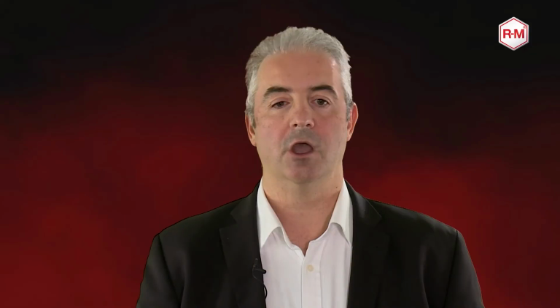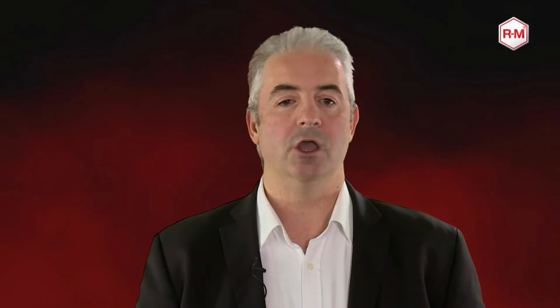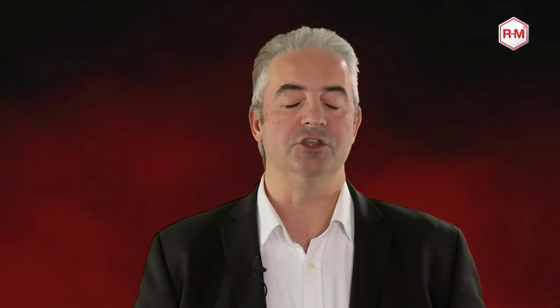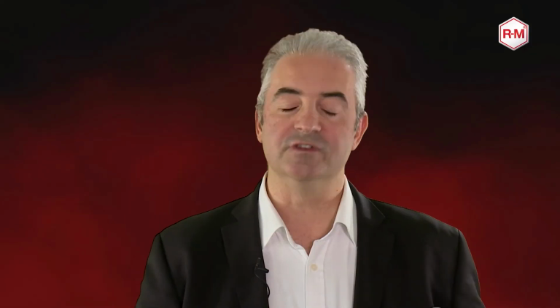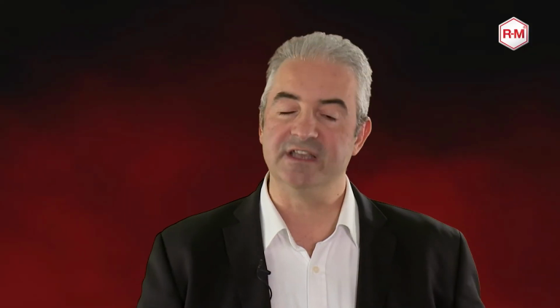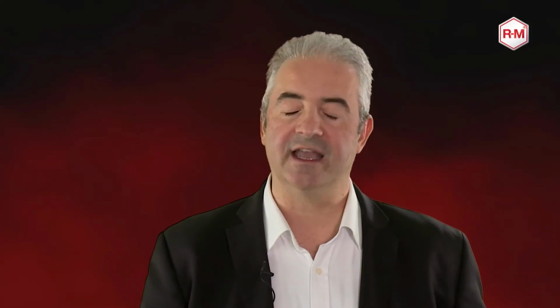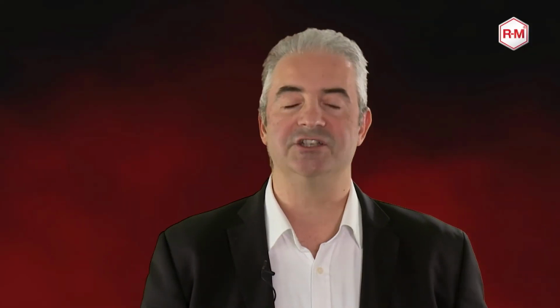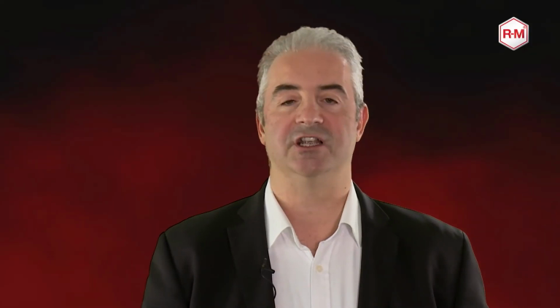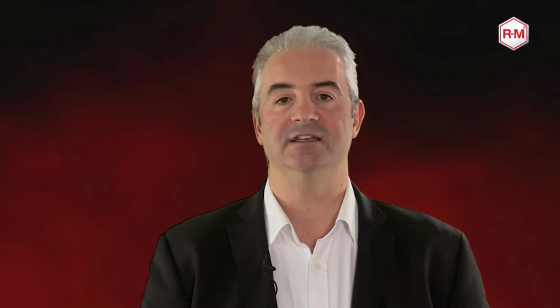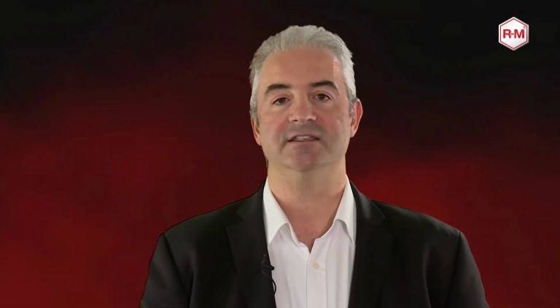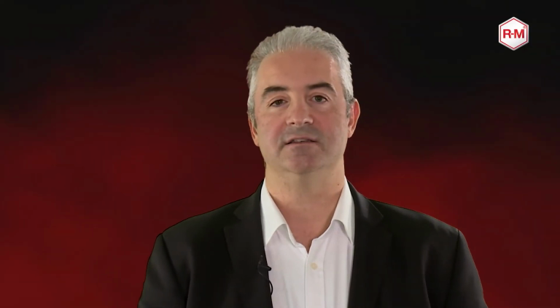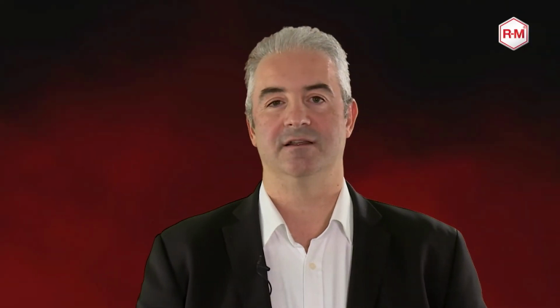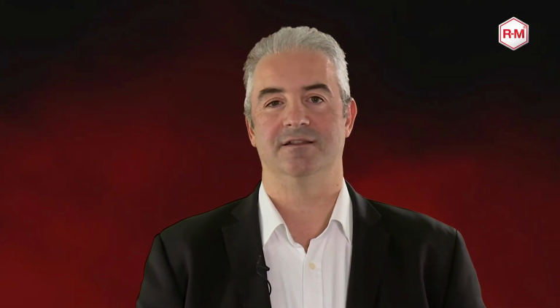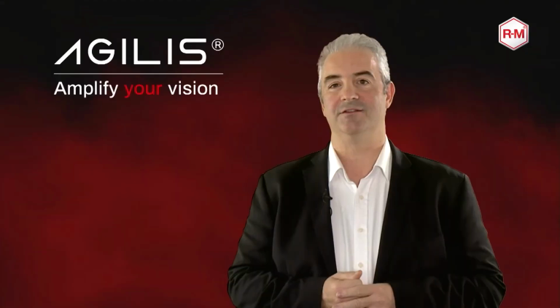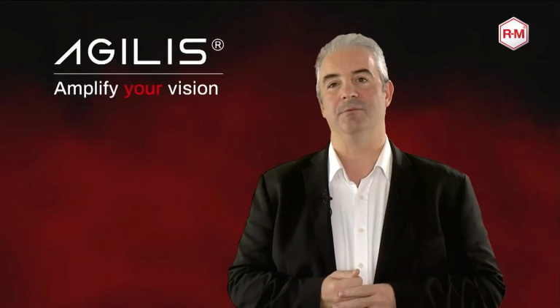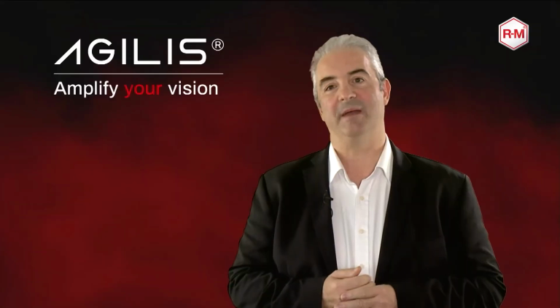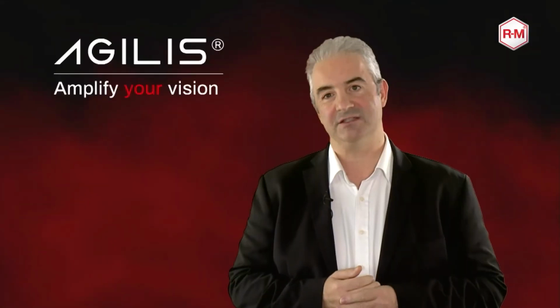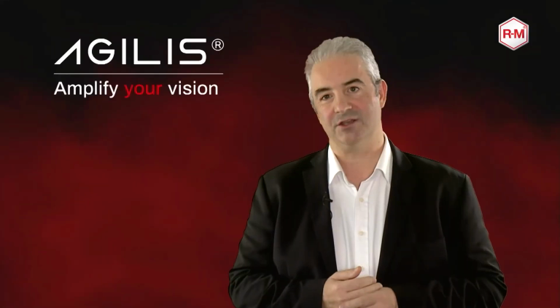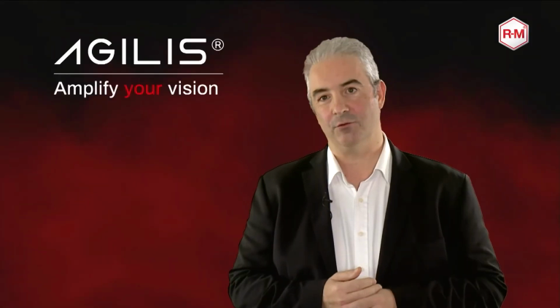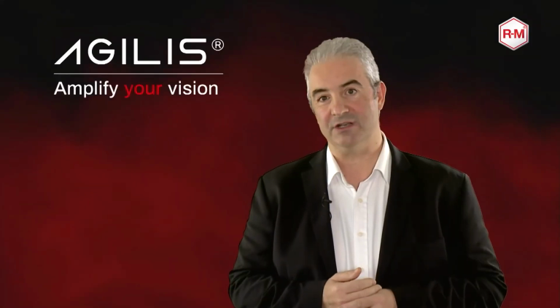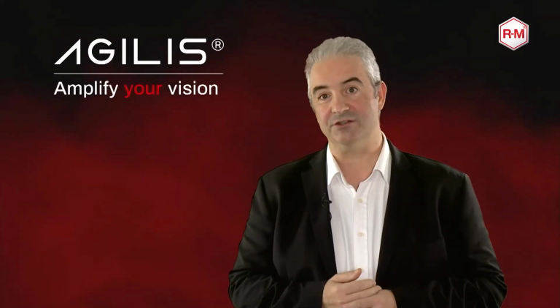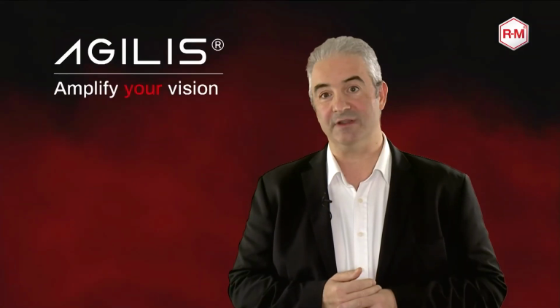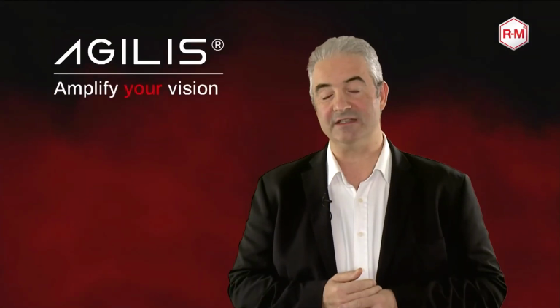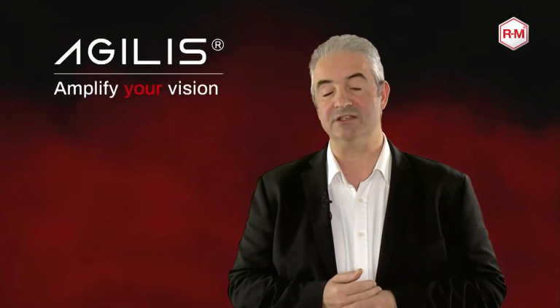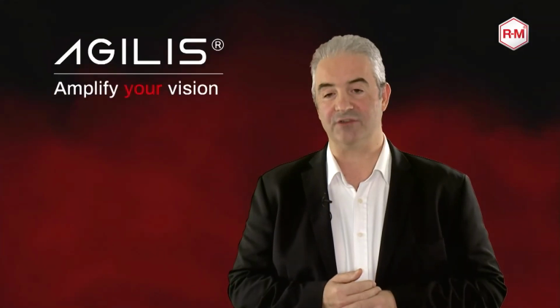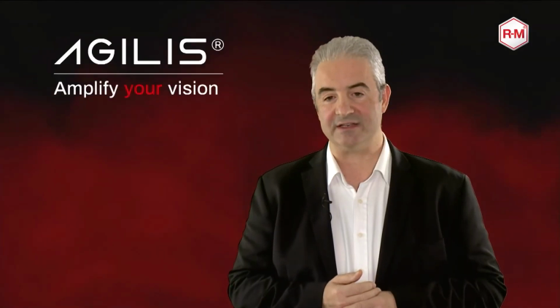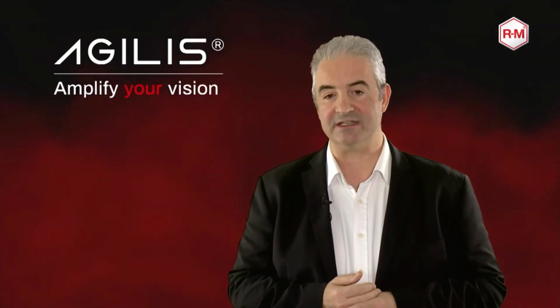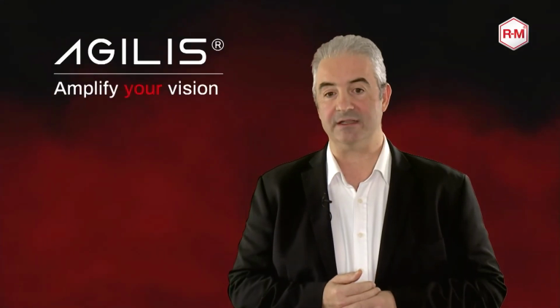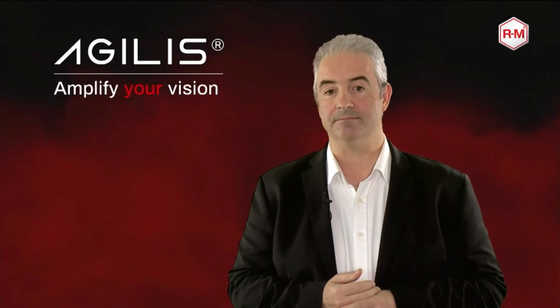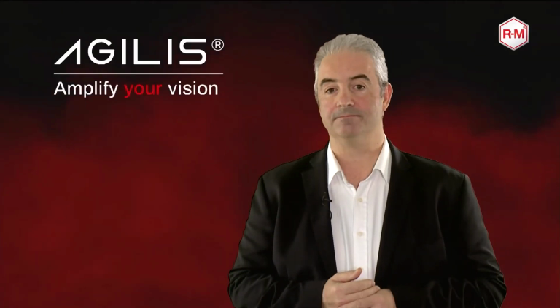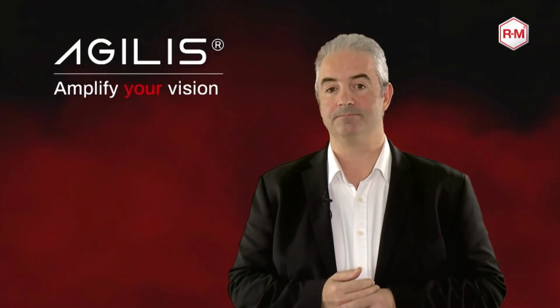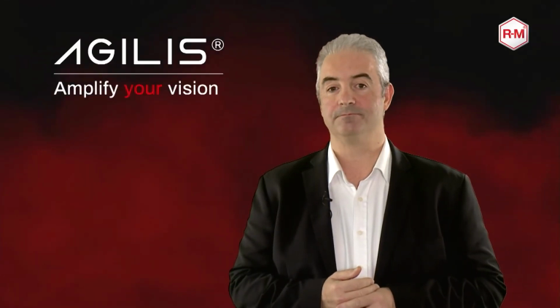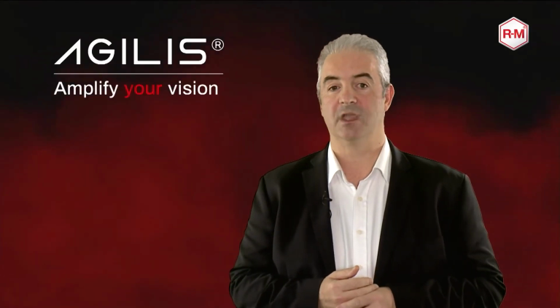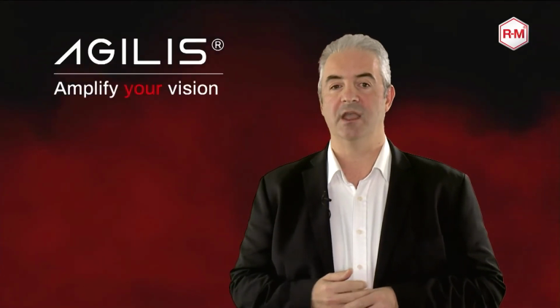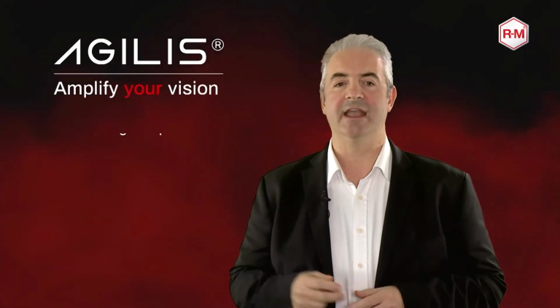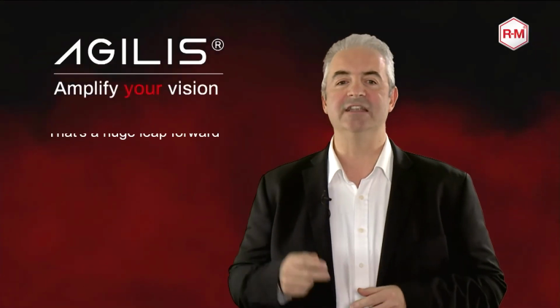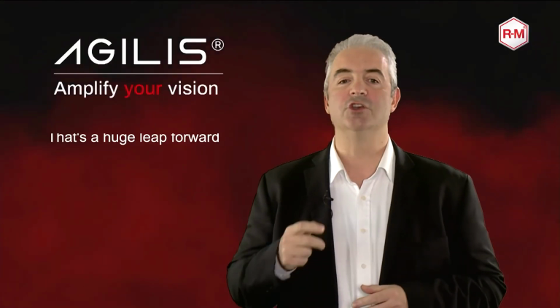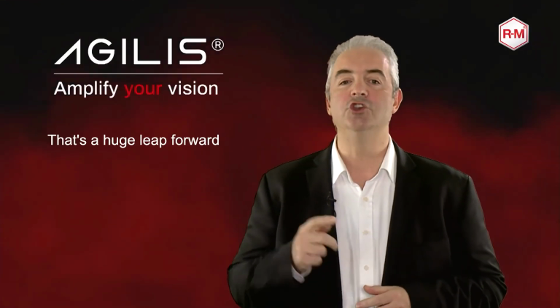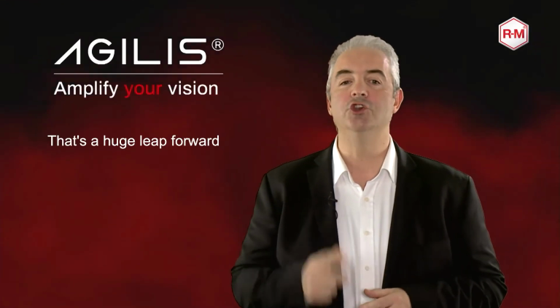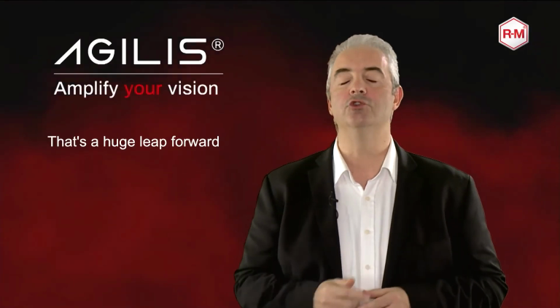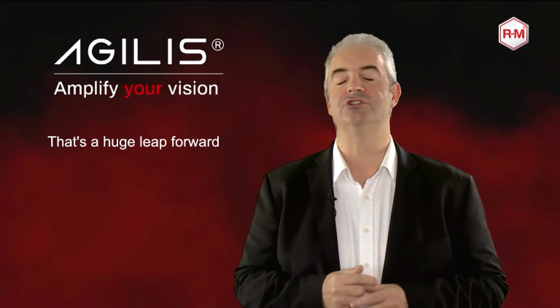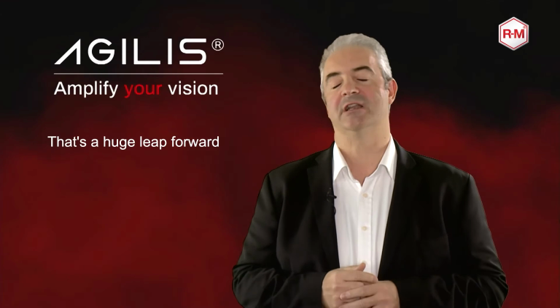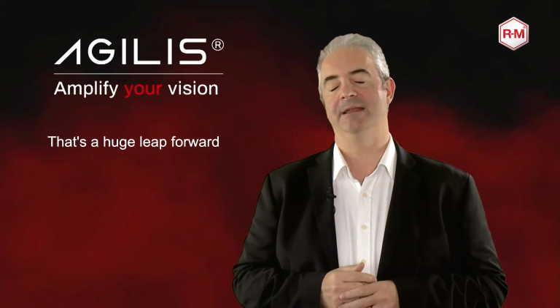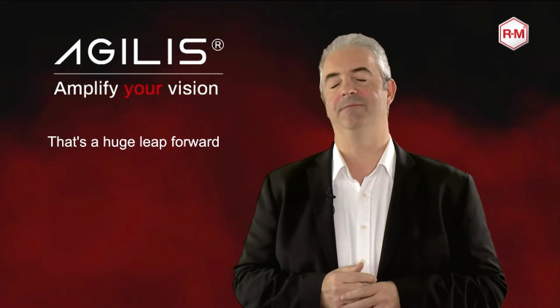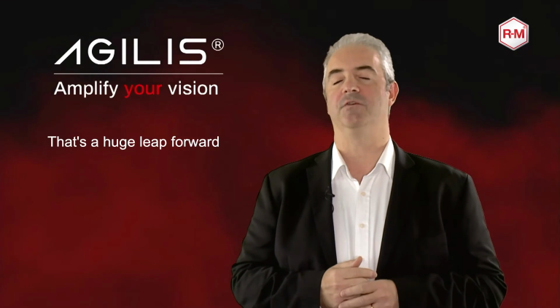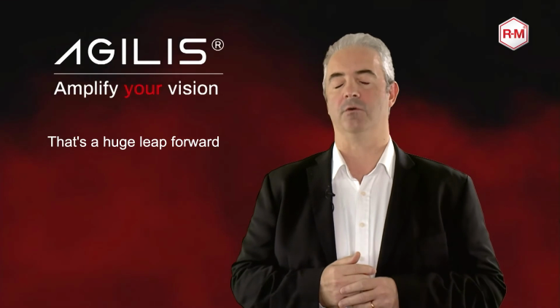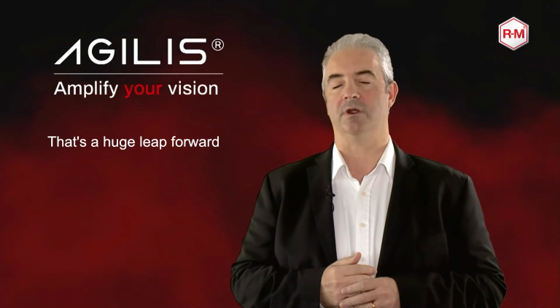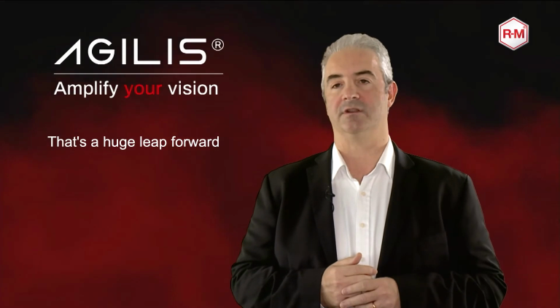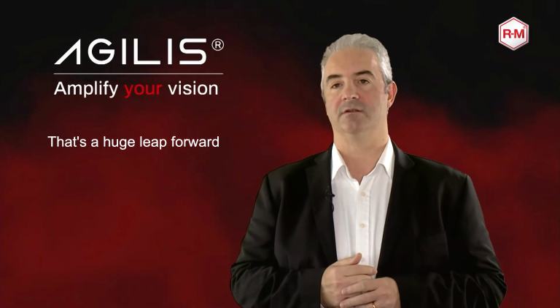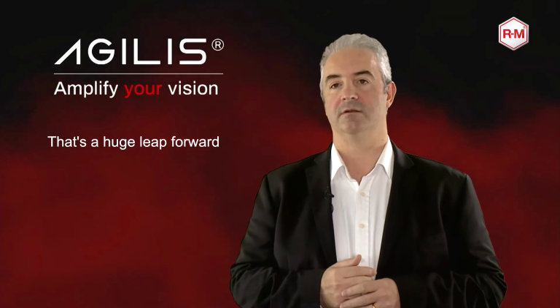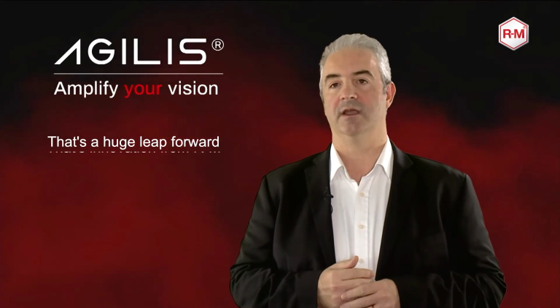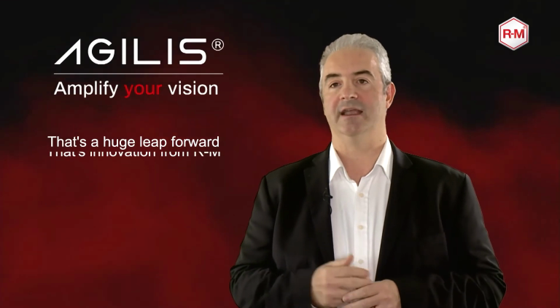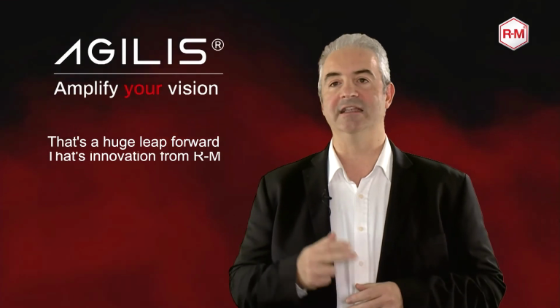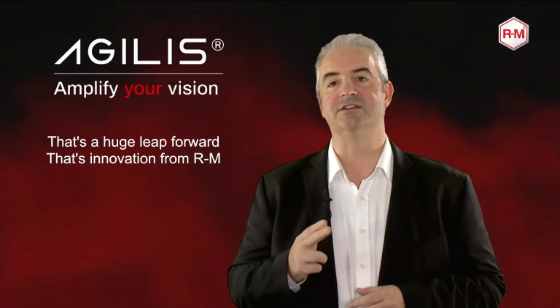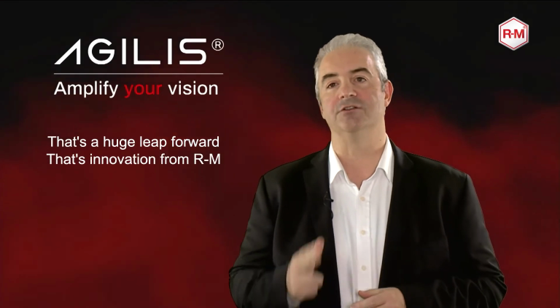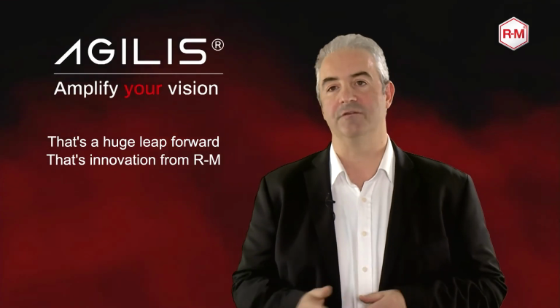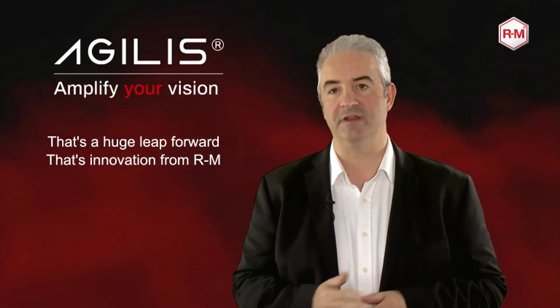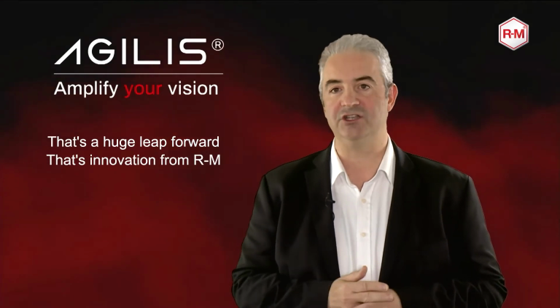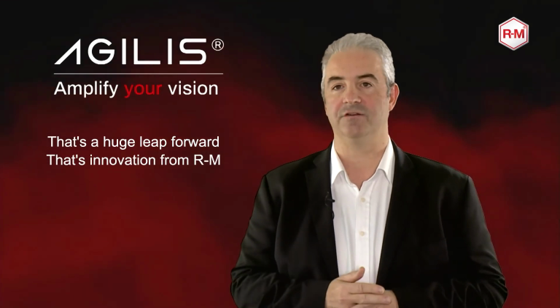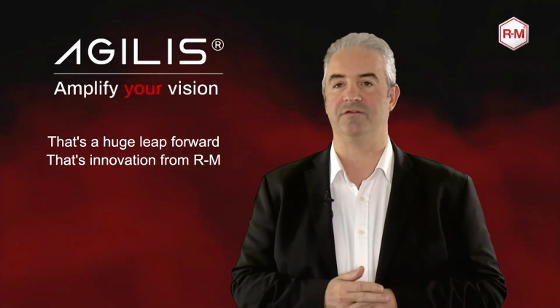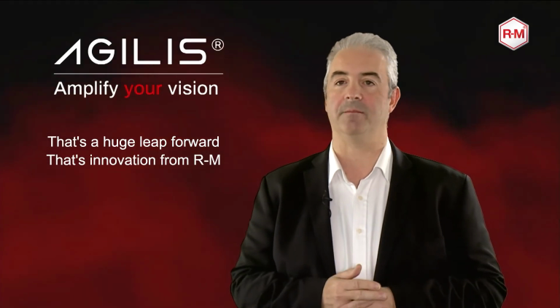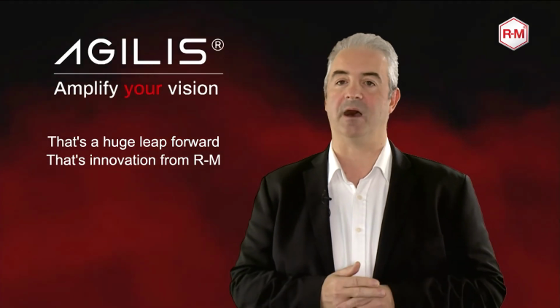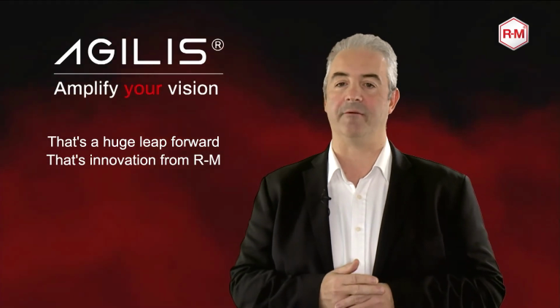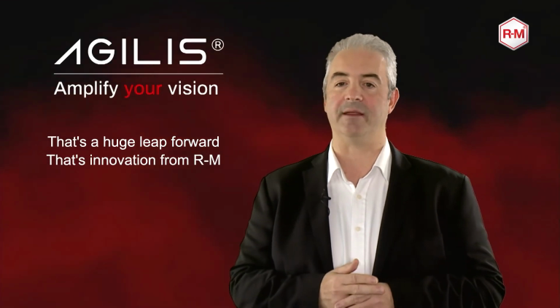Using Agilist, the painter will do it in 20 minutes. It's a huge leap forward. It's an innovation from RM.